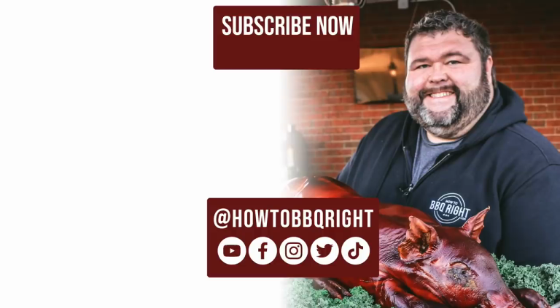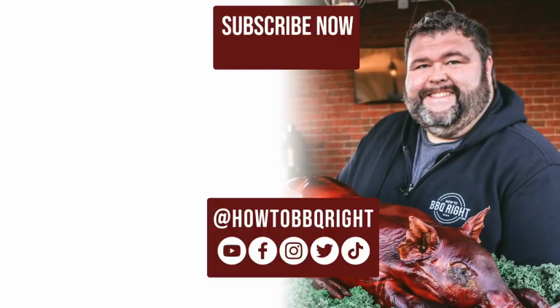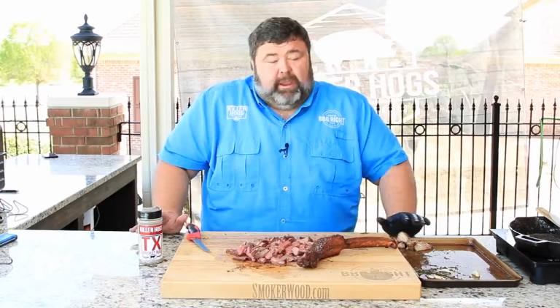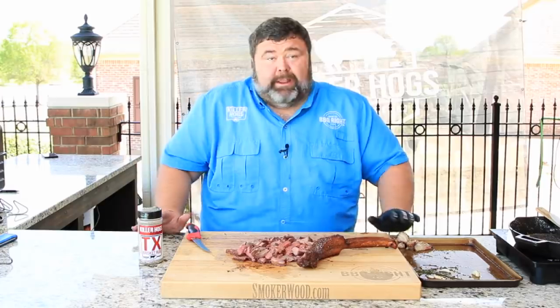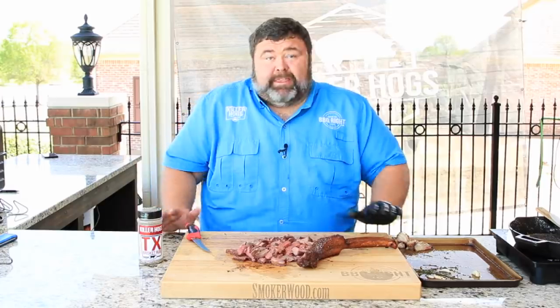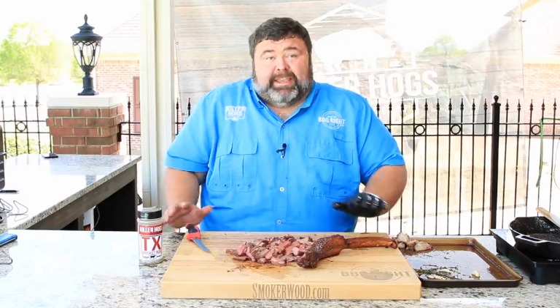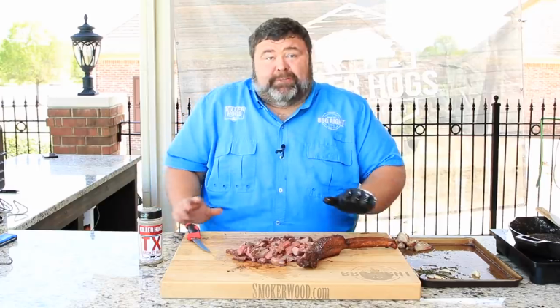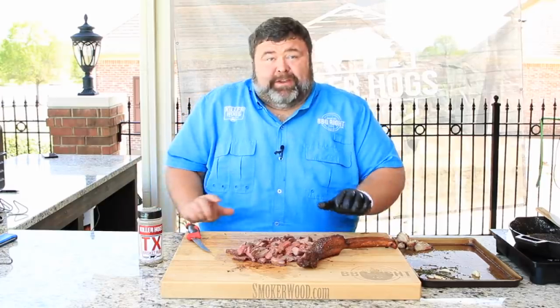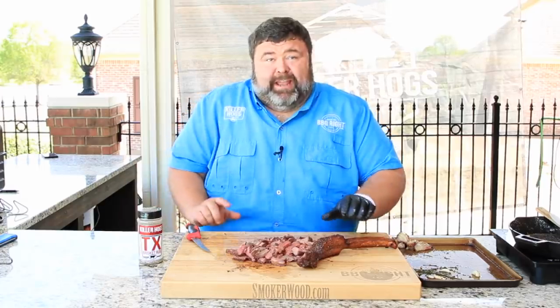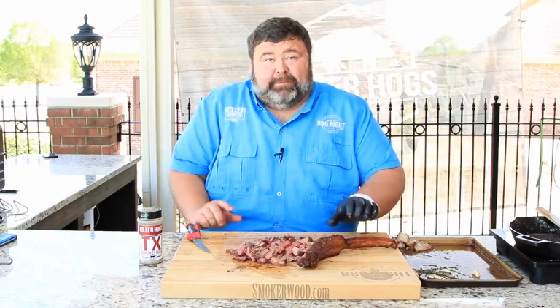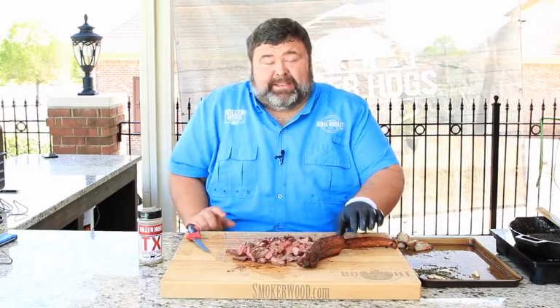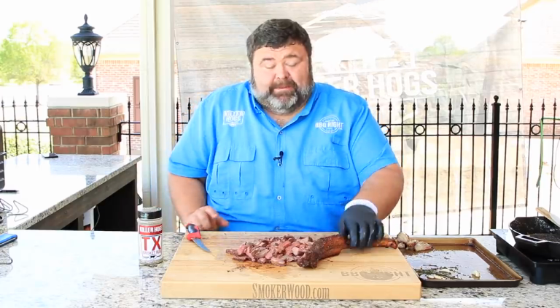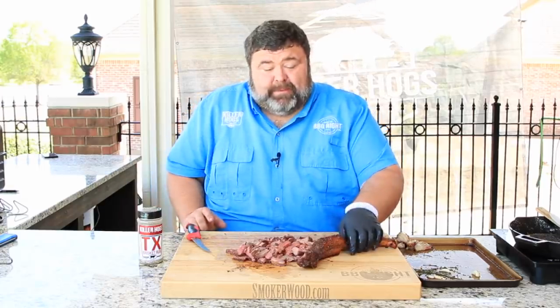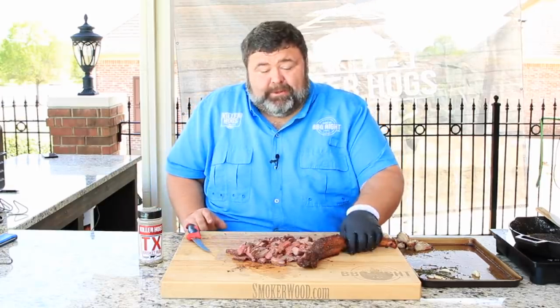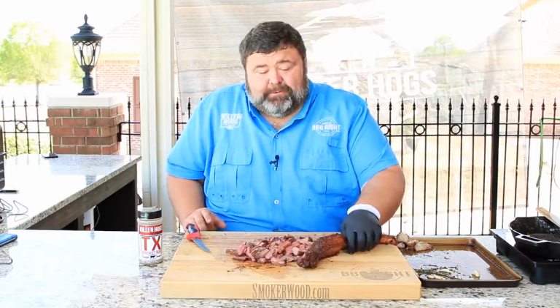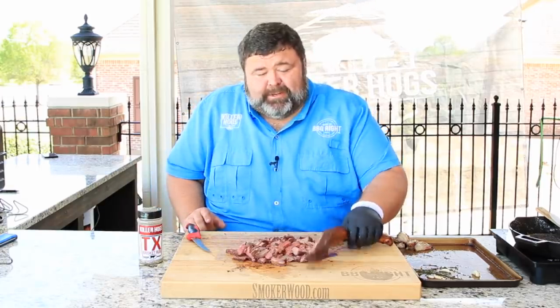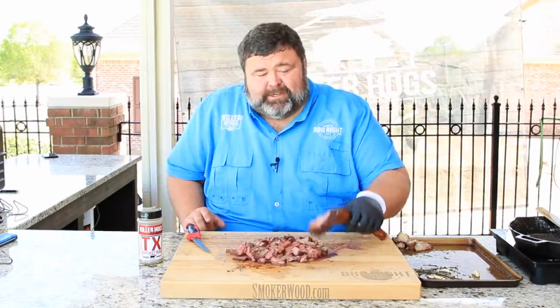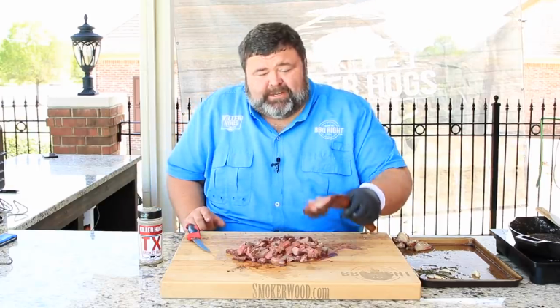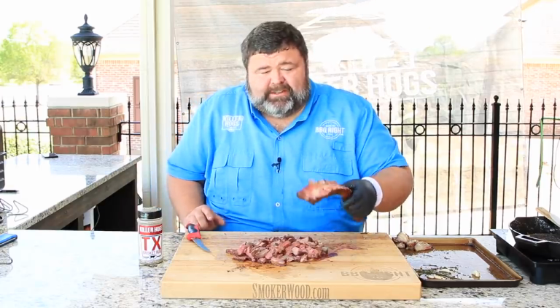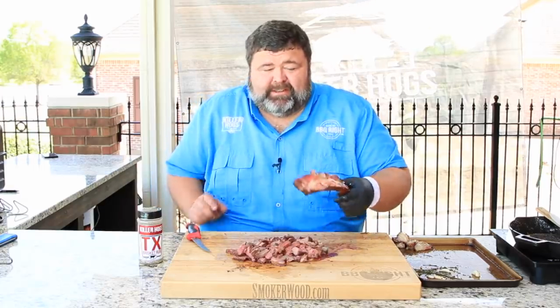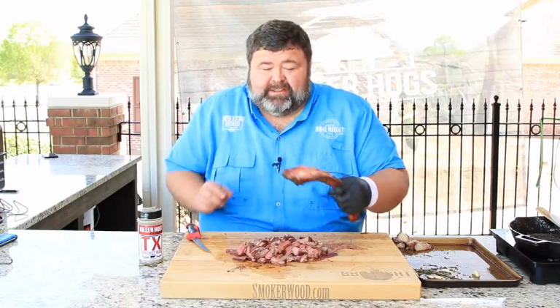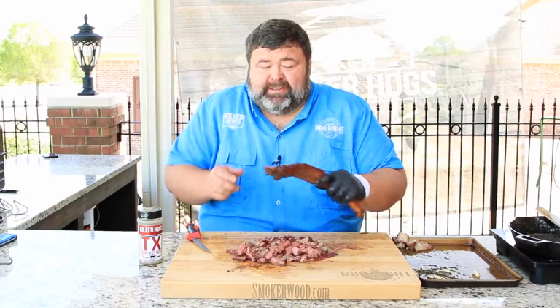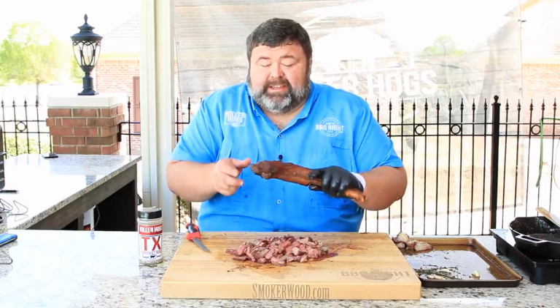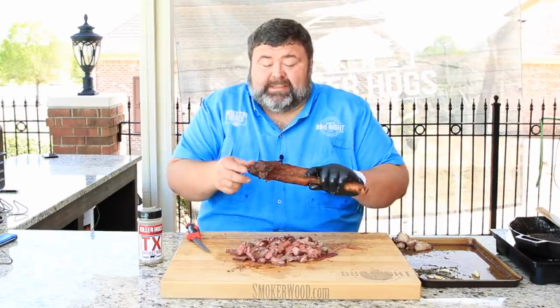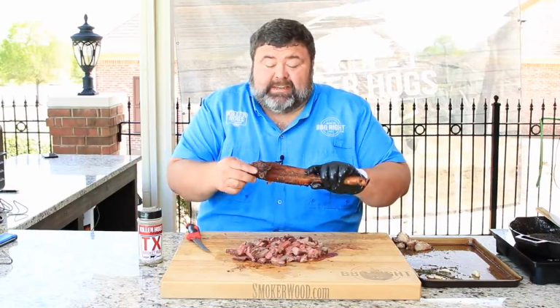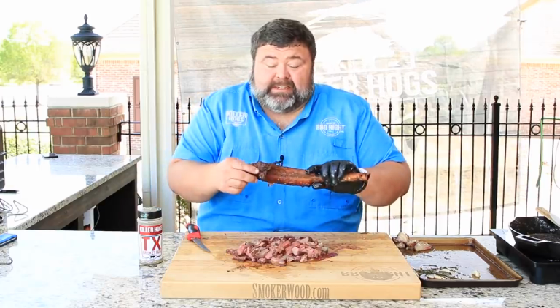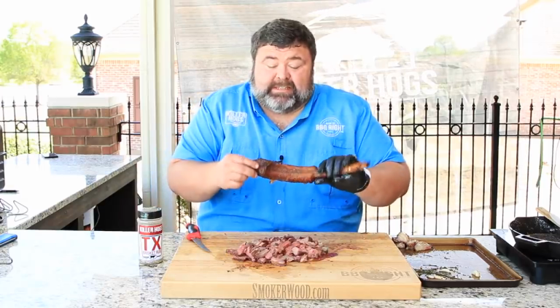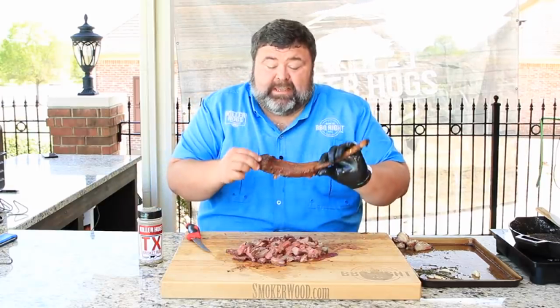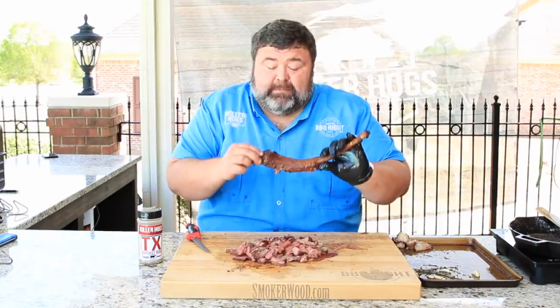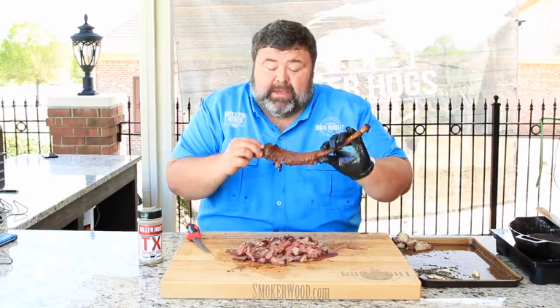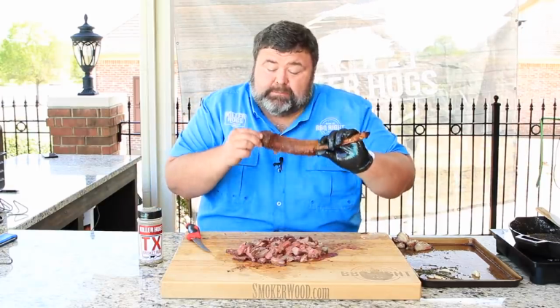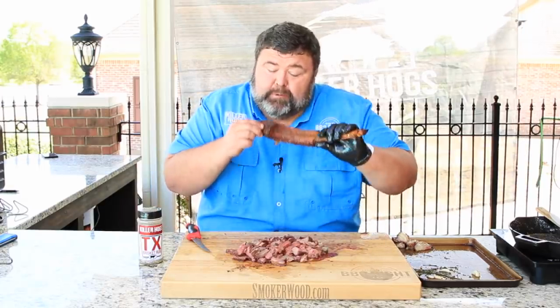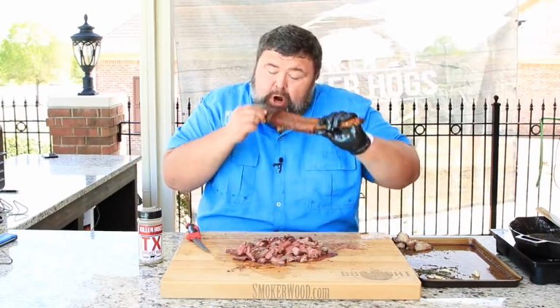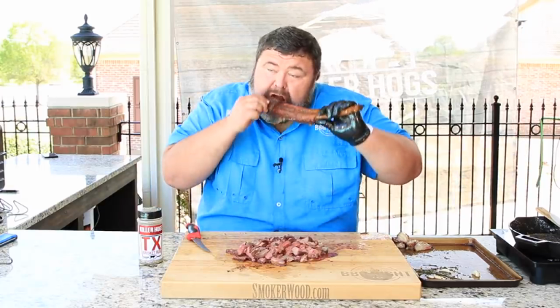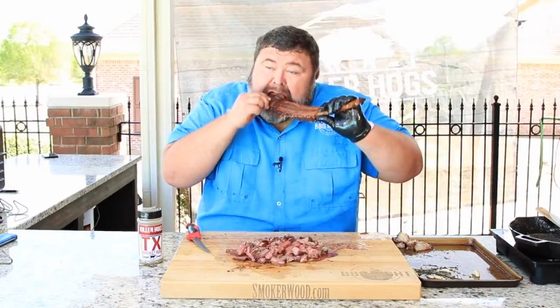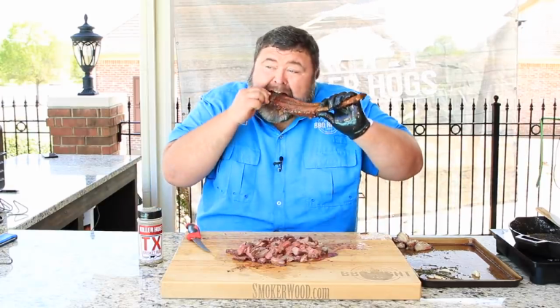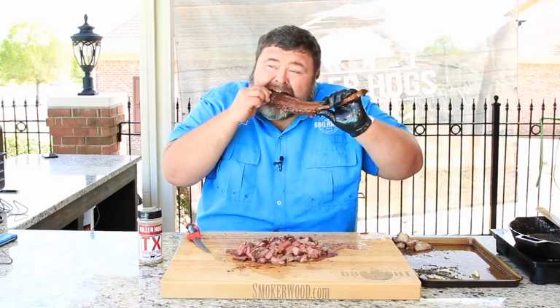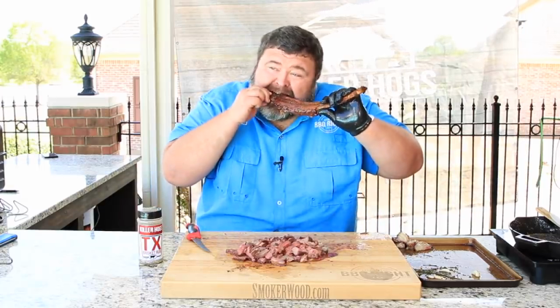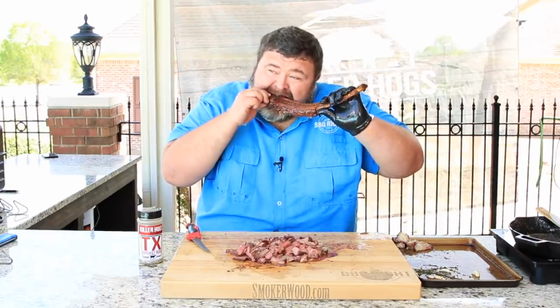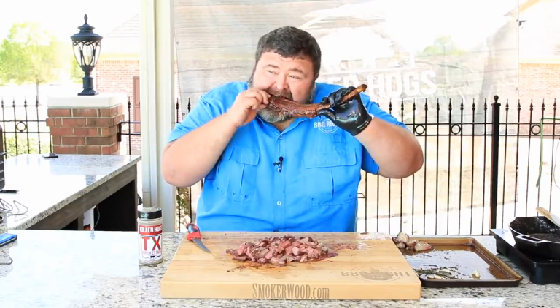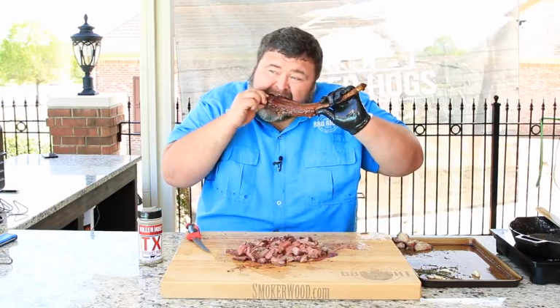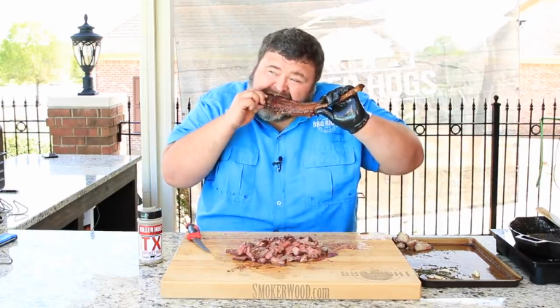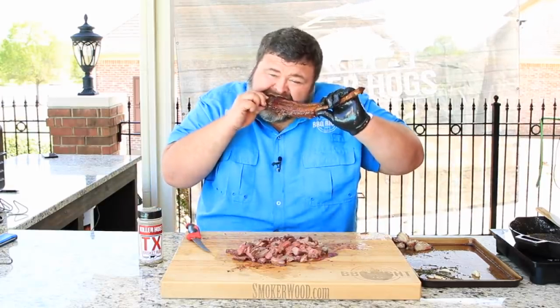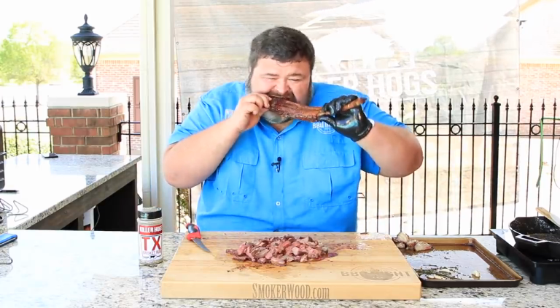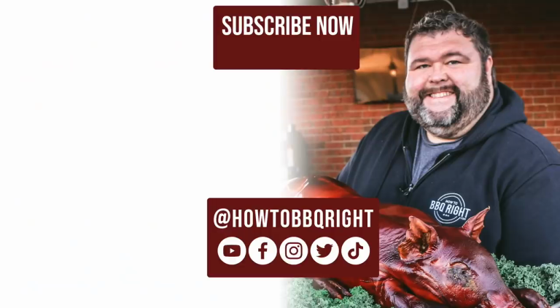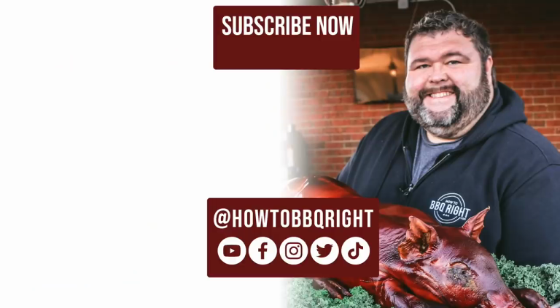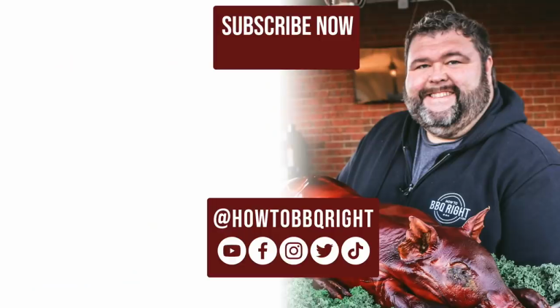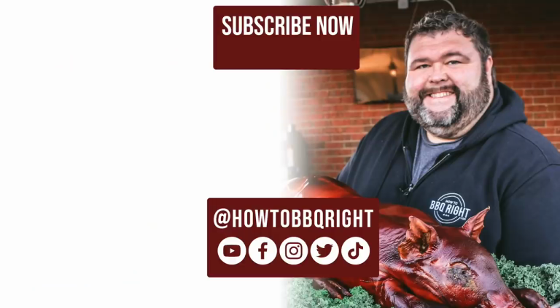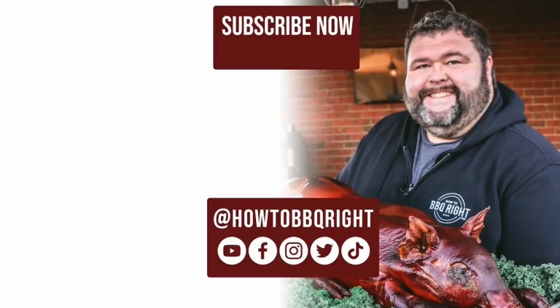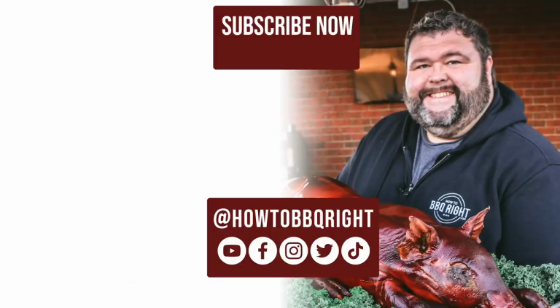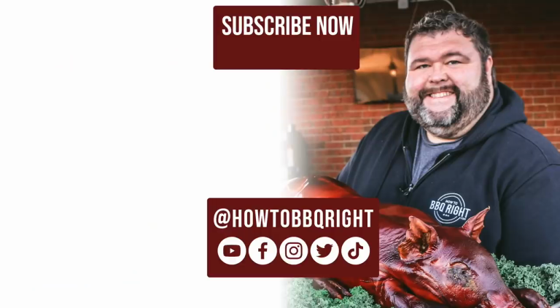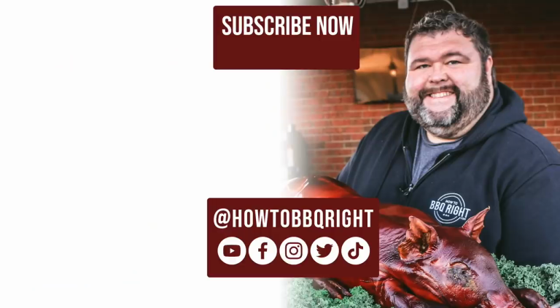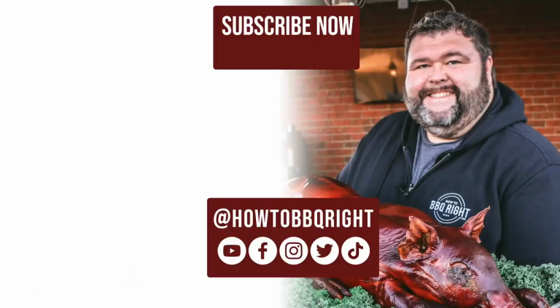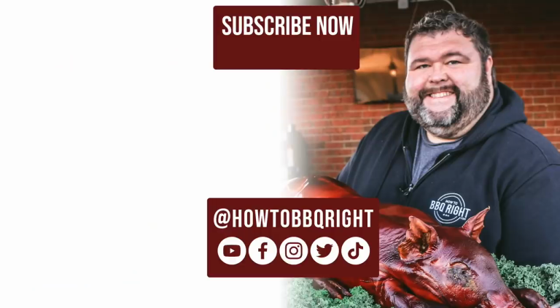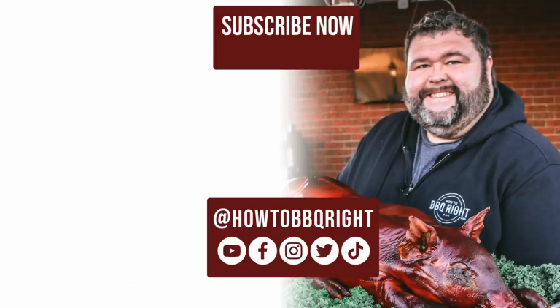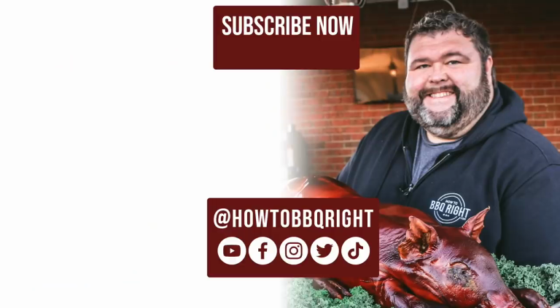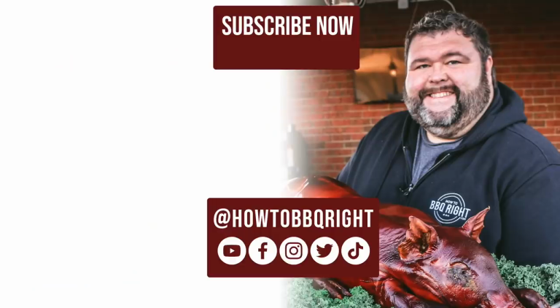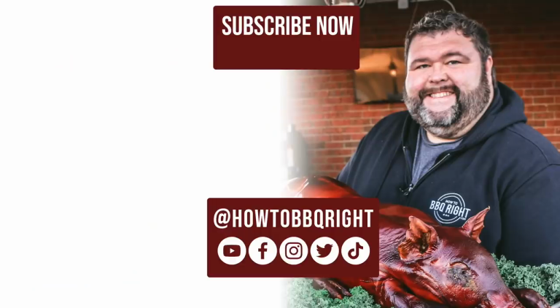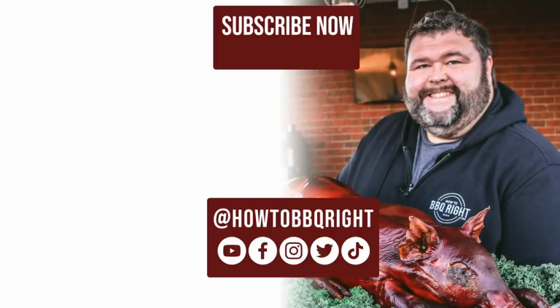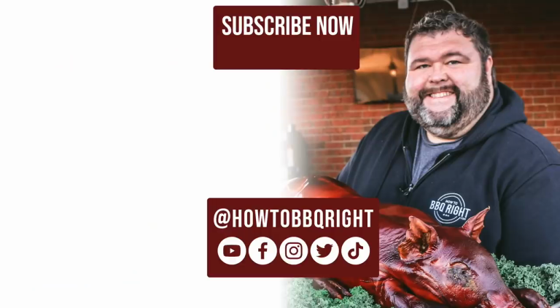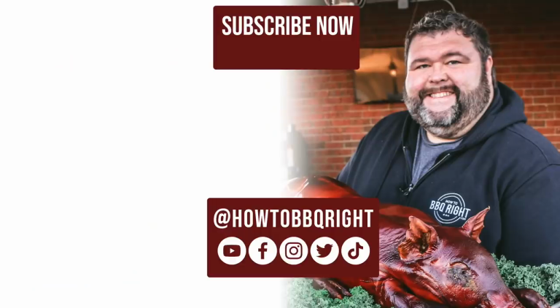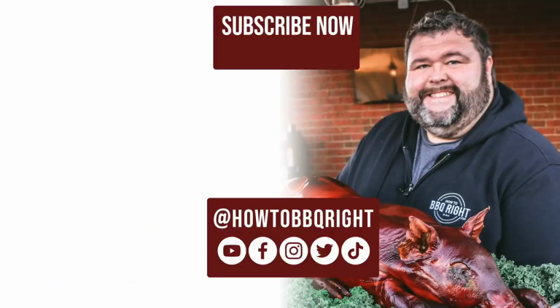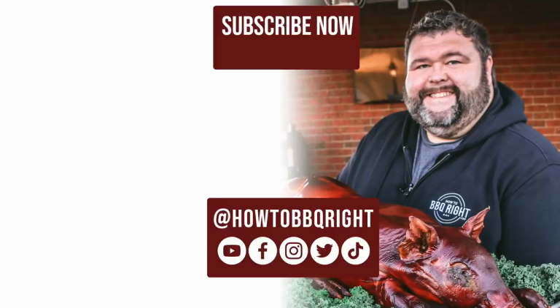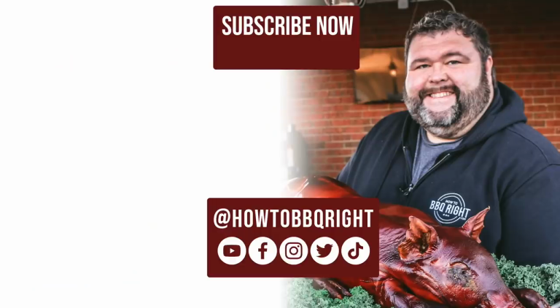Y'all didn't think I forgot about that bone, did you? This is the best part. I'll tell you how to eat a big old tomahawk.